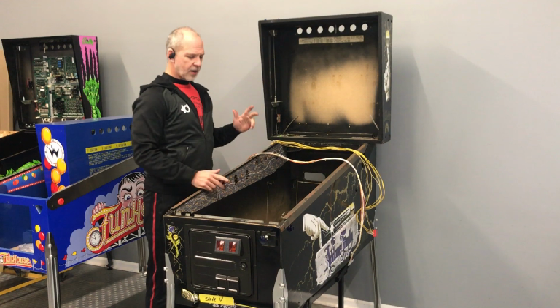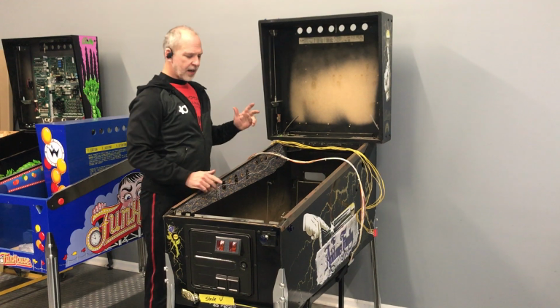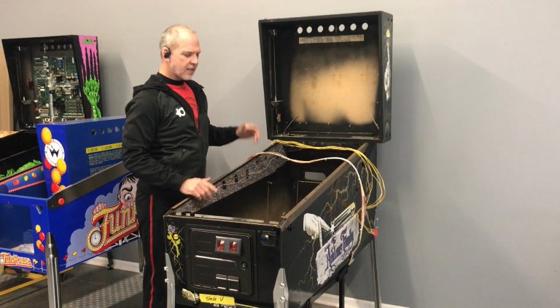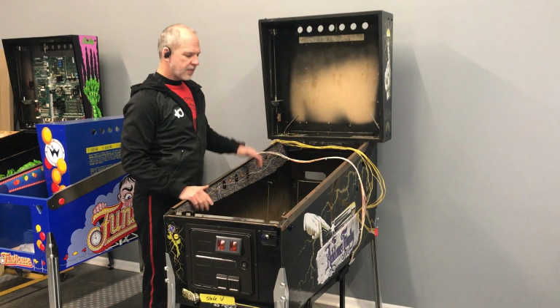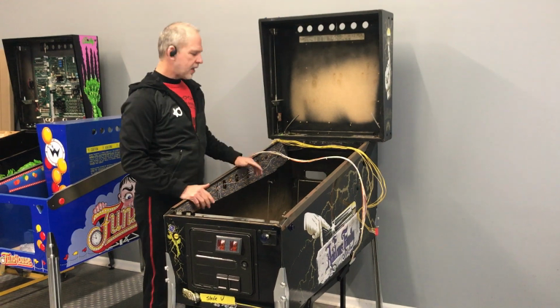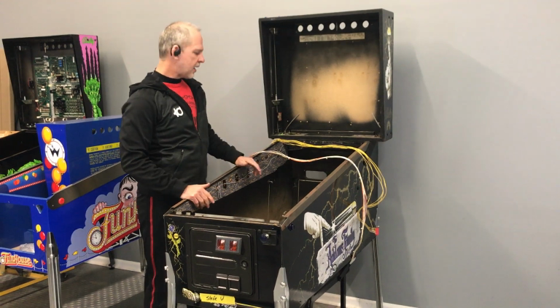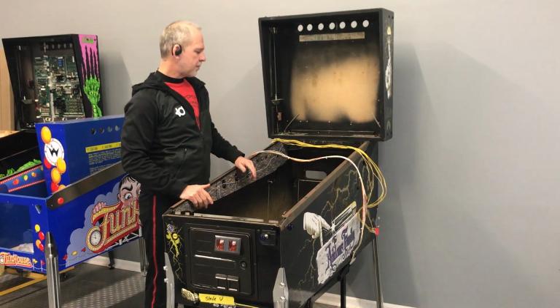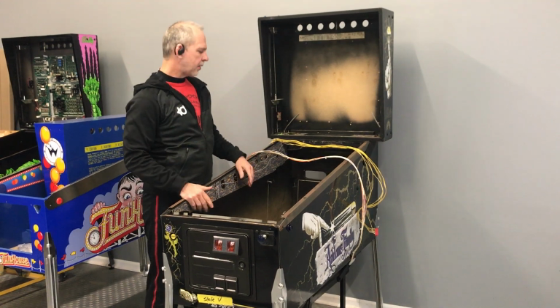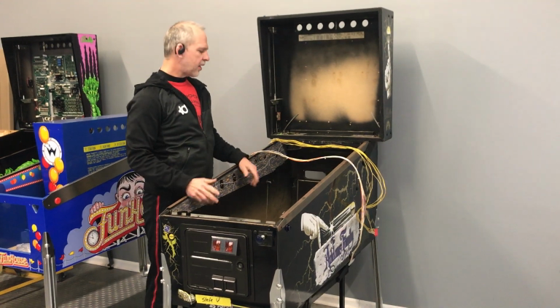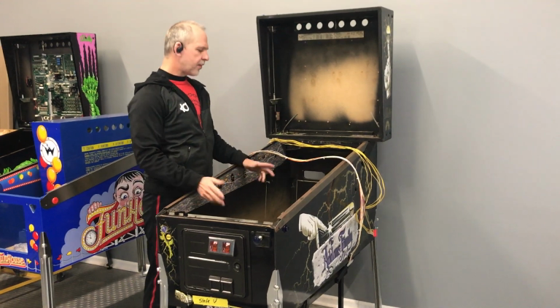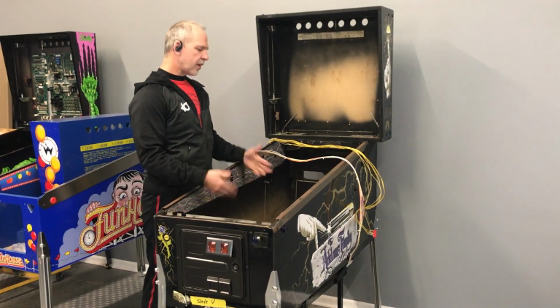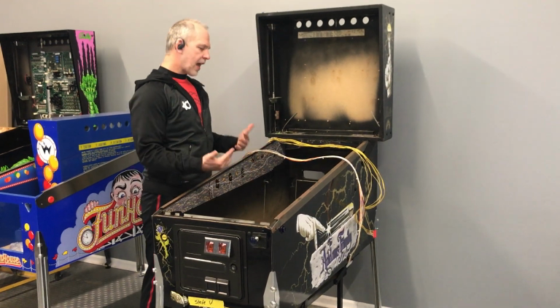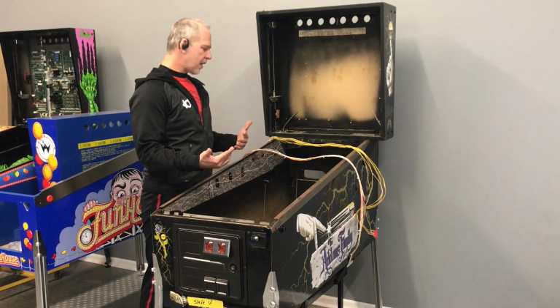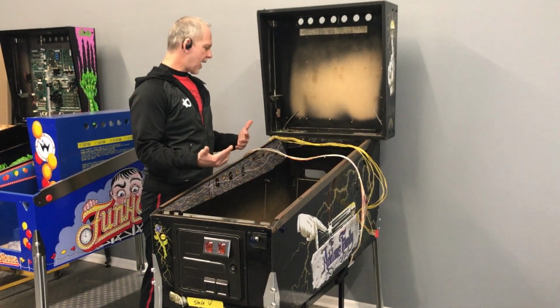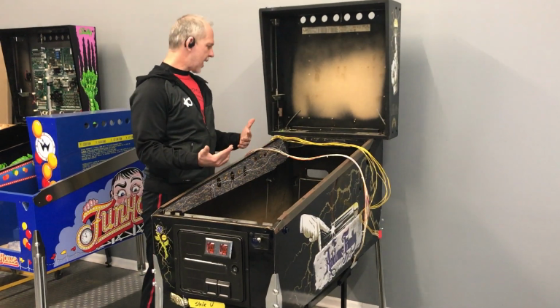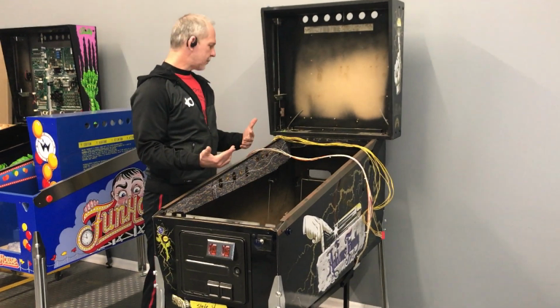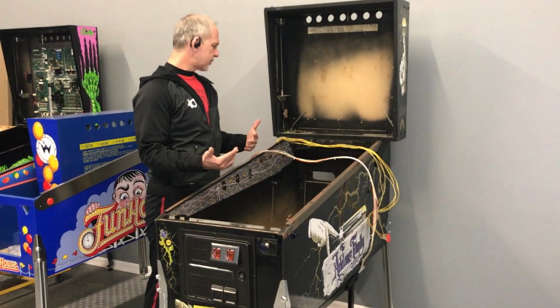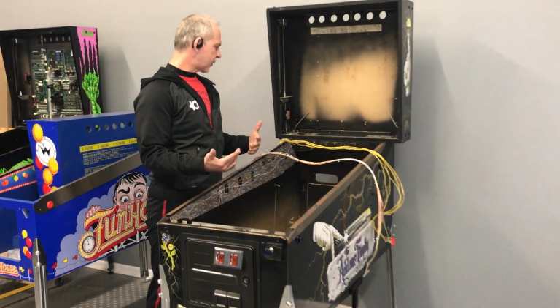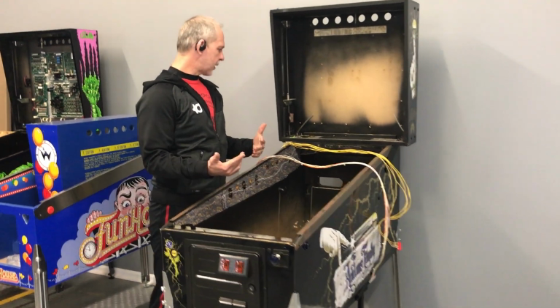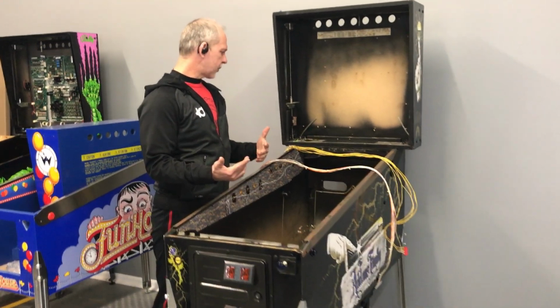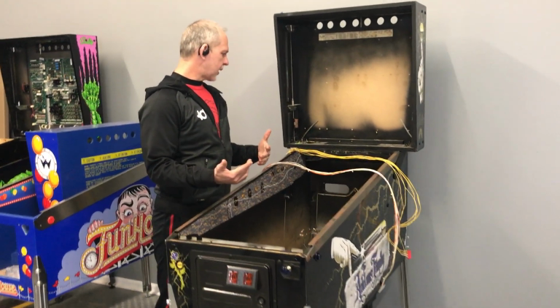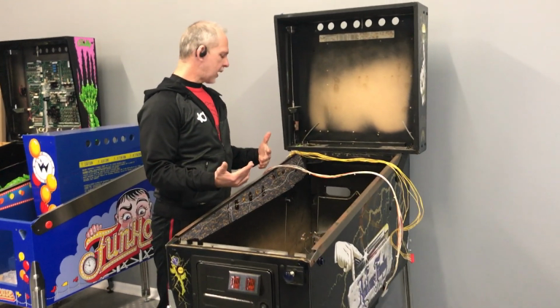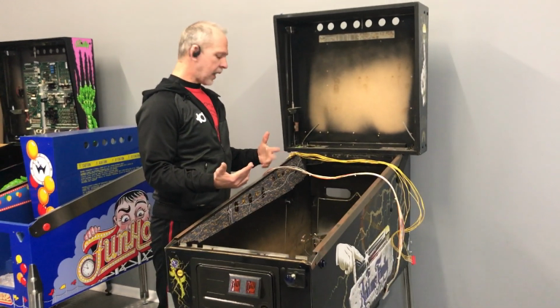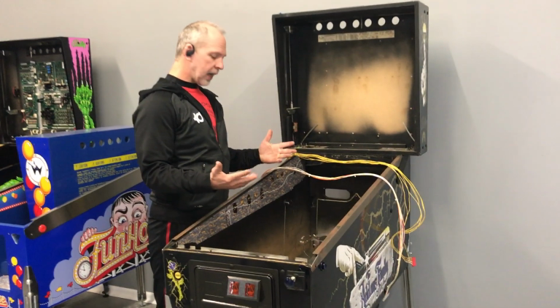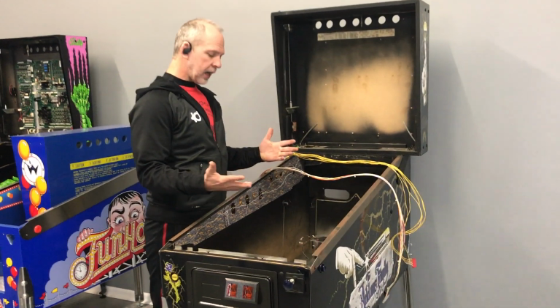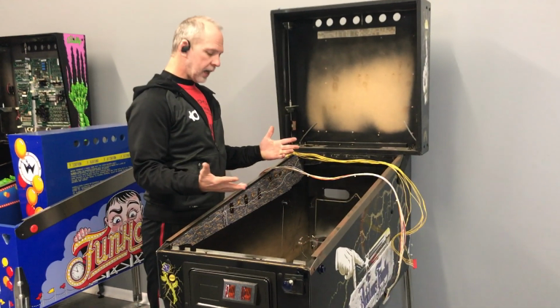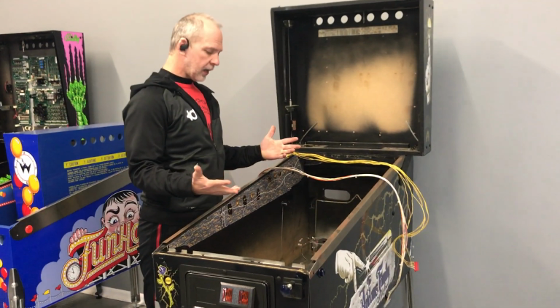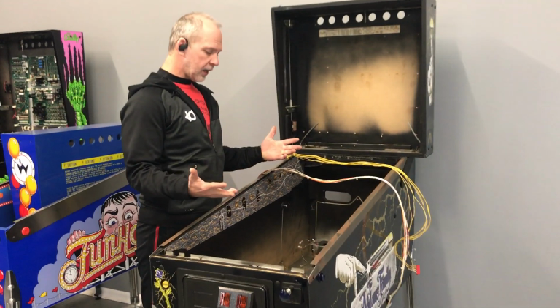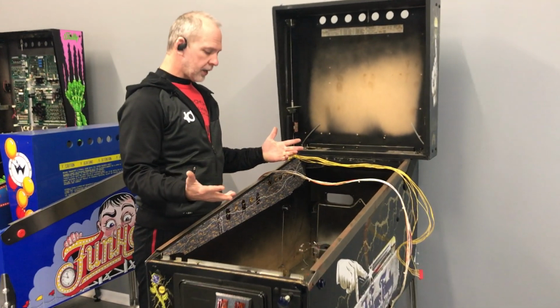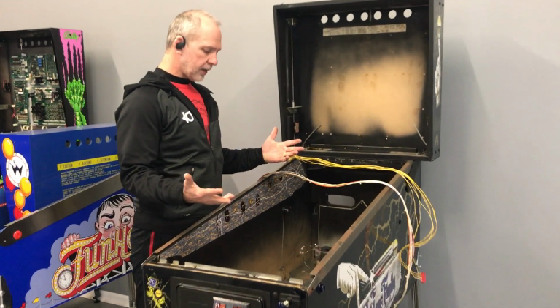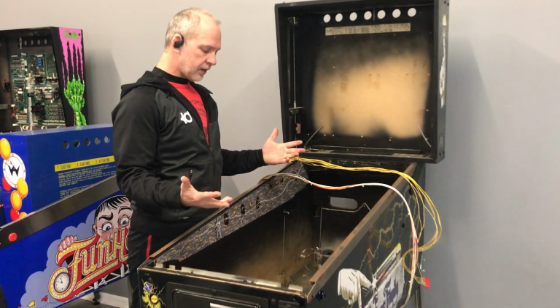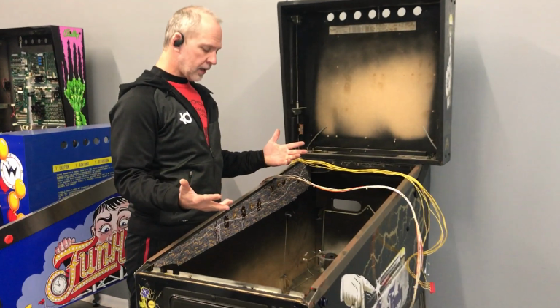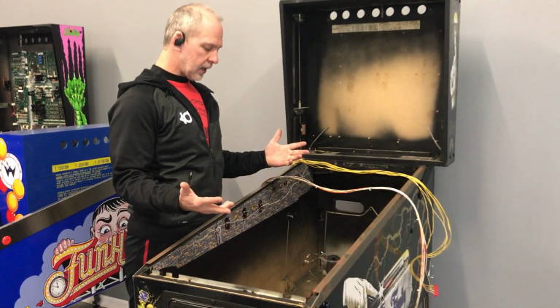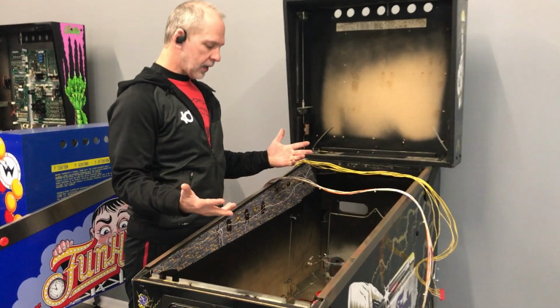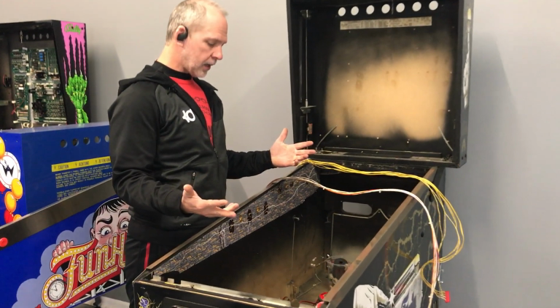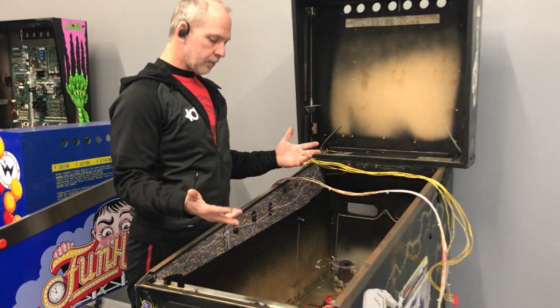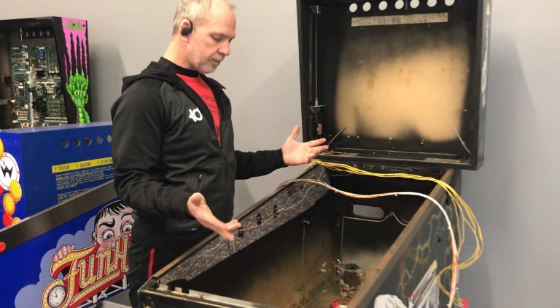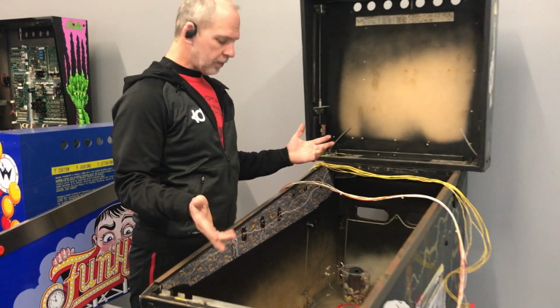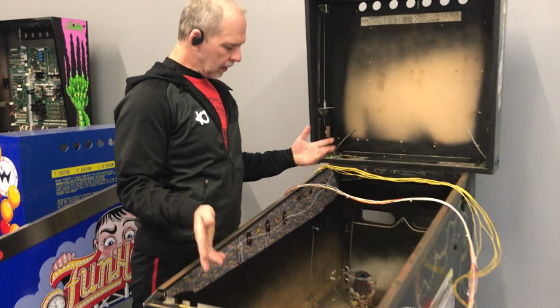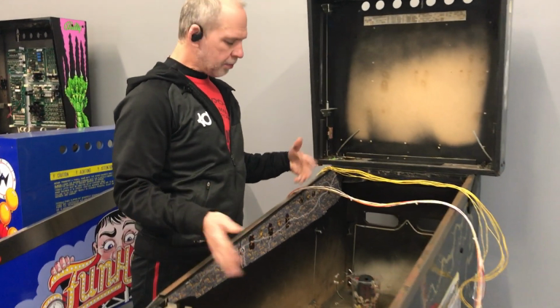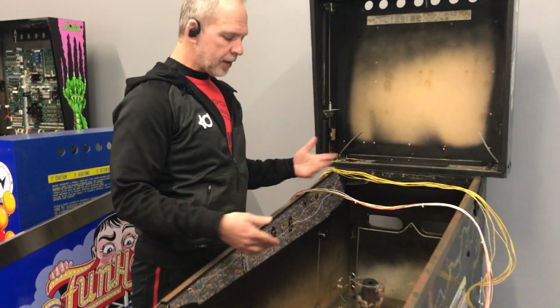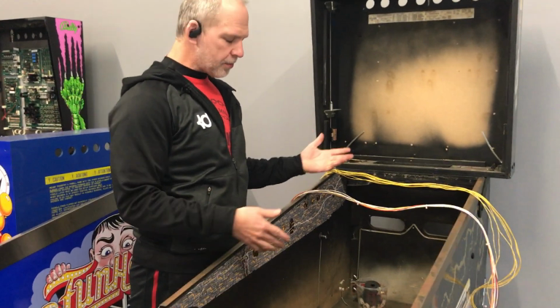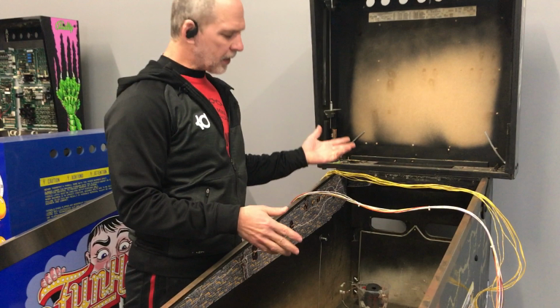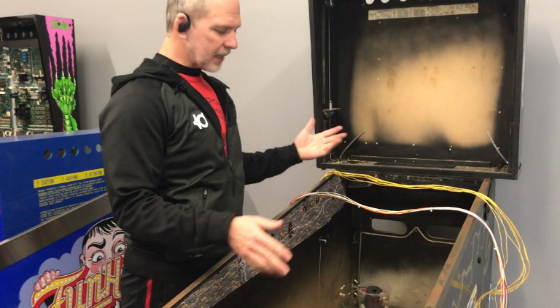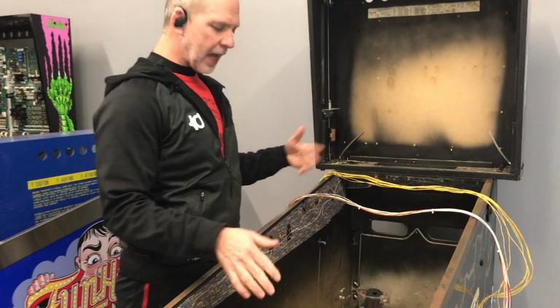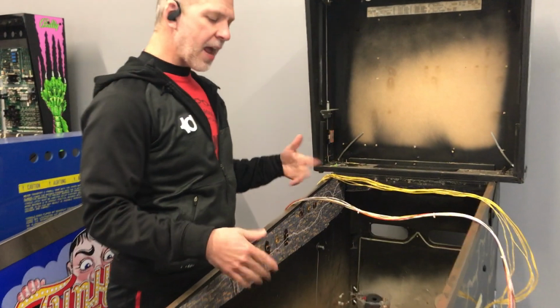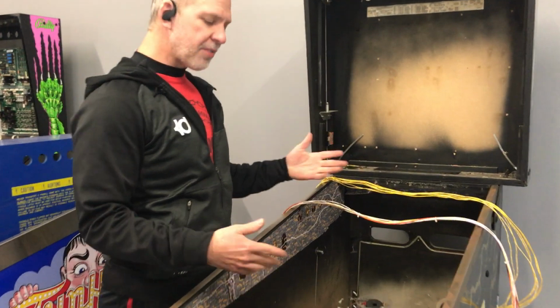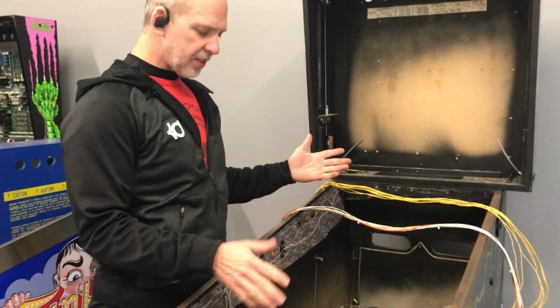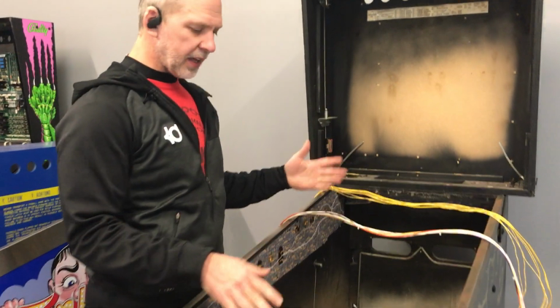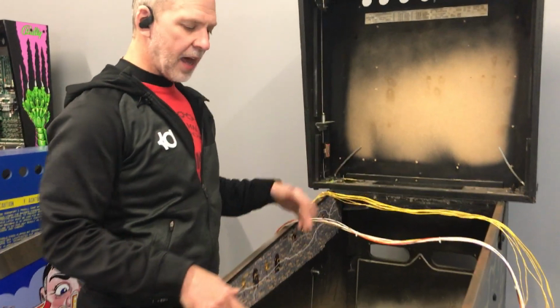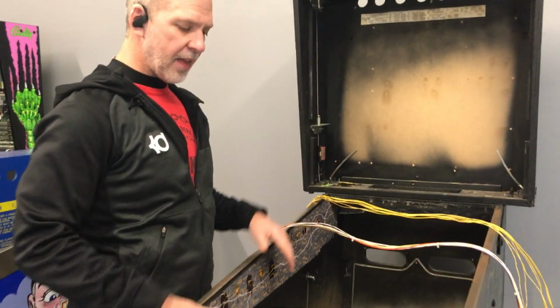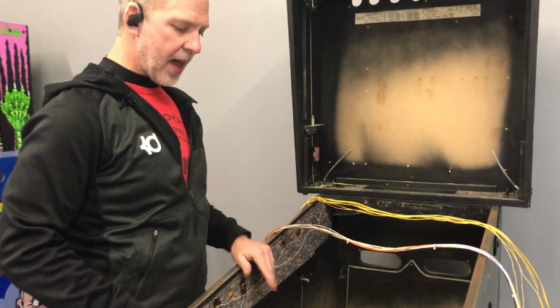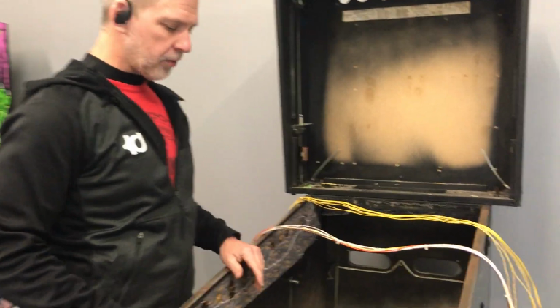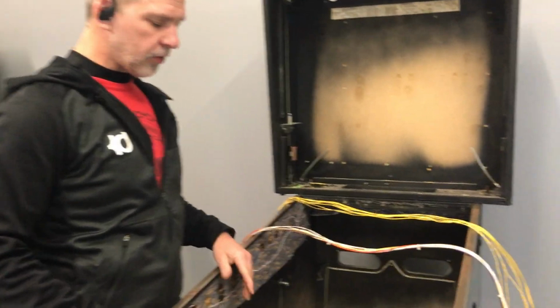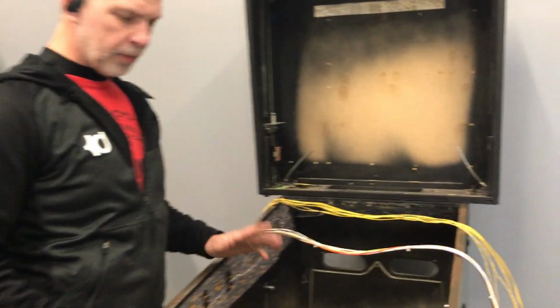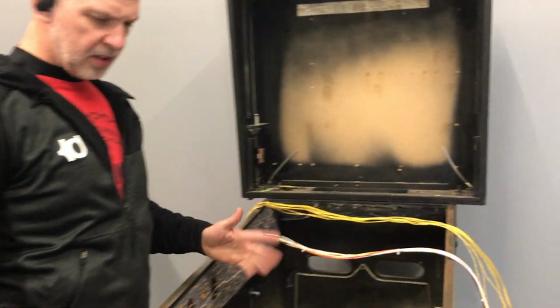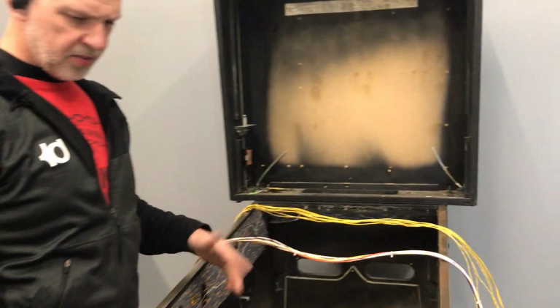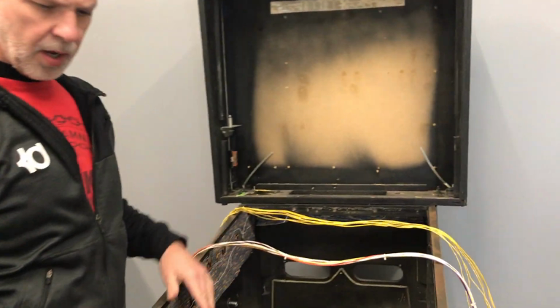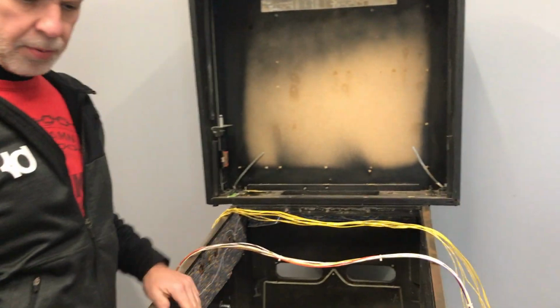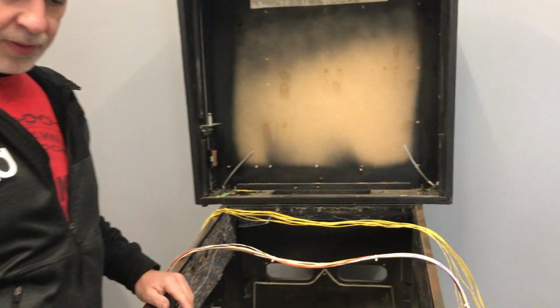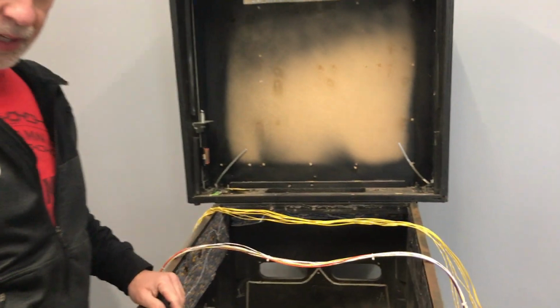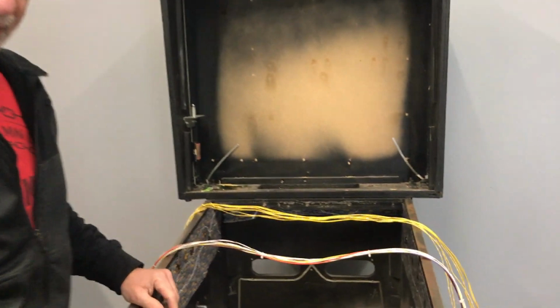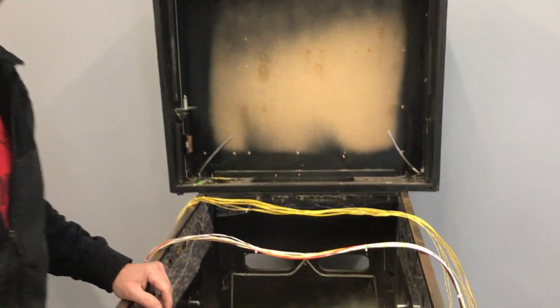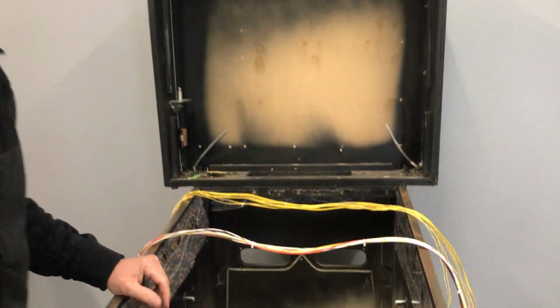I got the playfield out of the Addams Family, and pretty much I got everything out of the Addams Family. There's a couple things left.